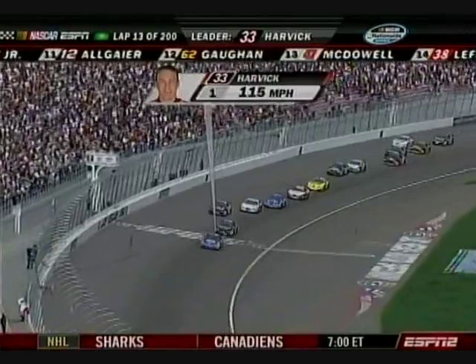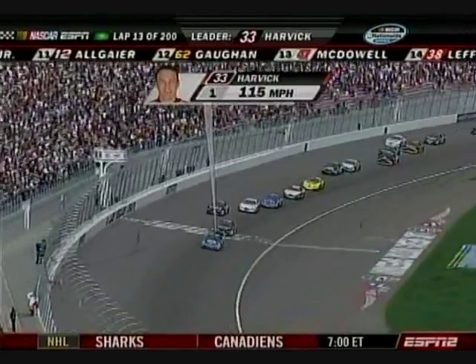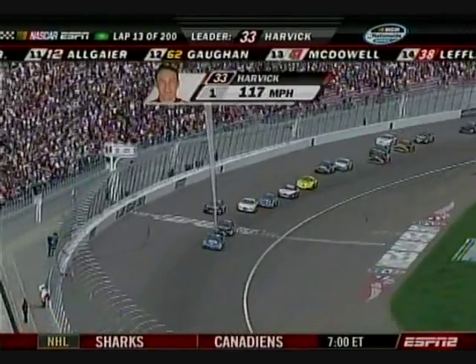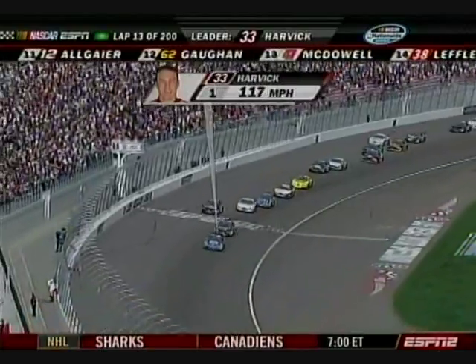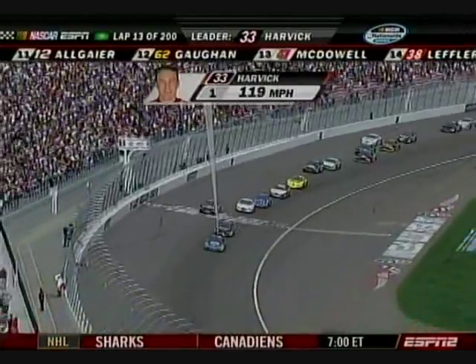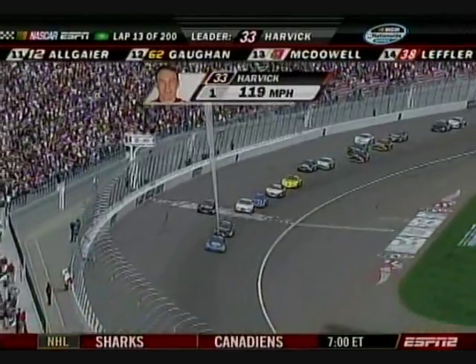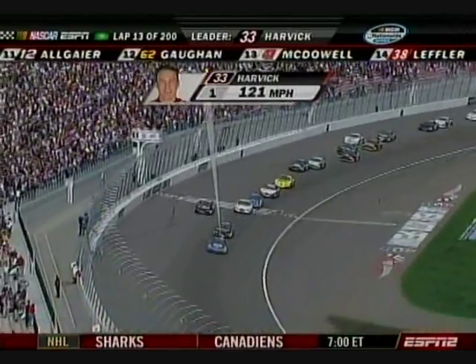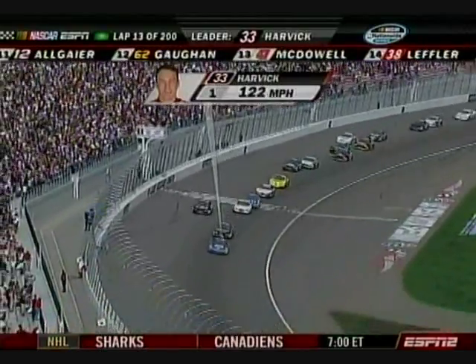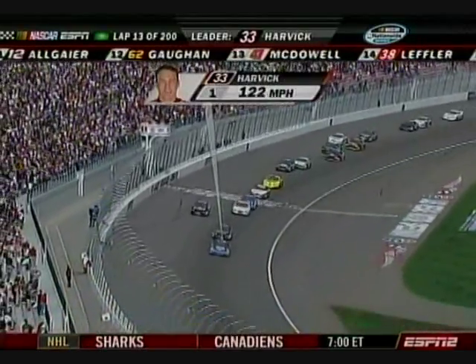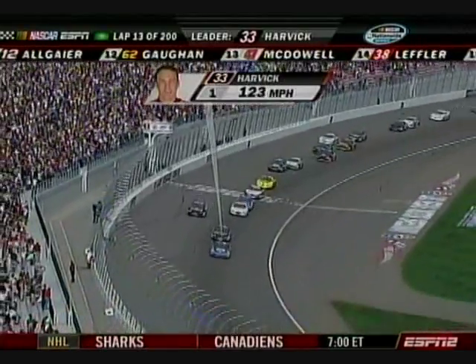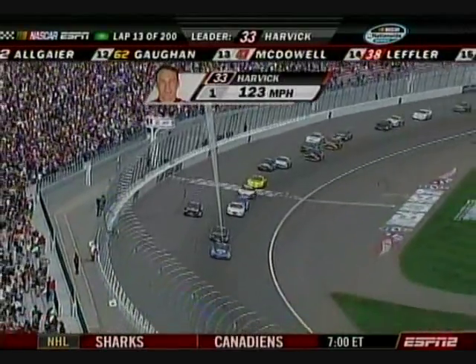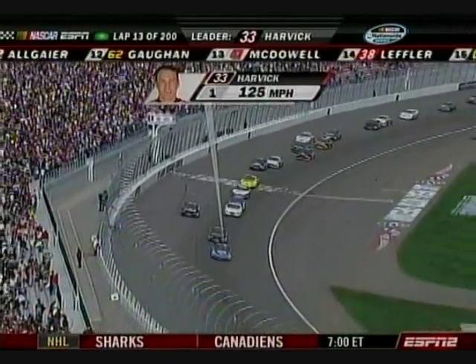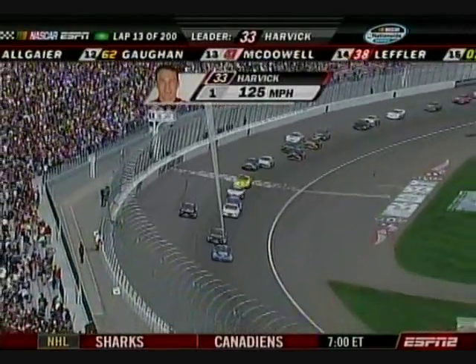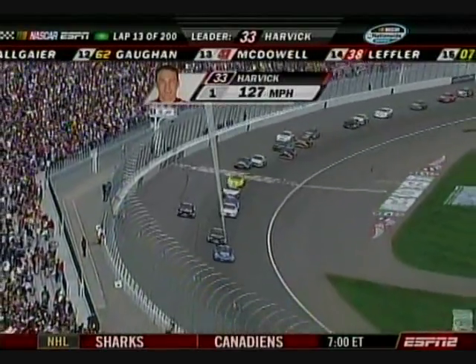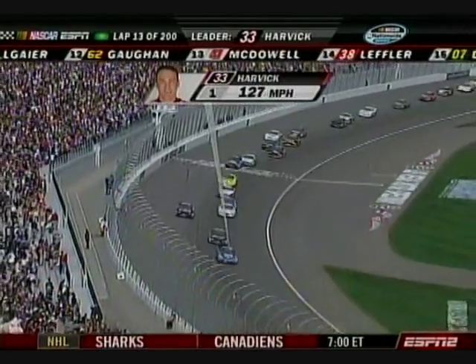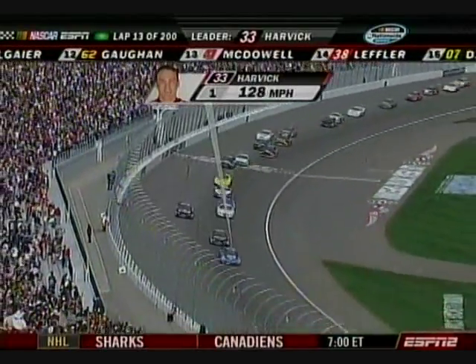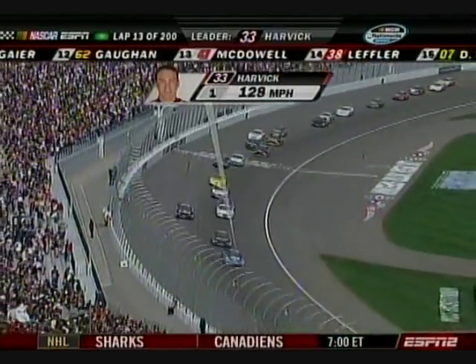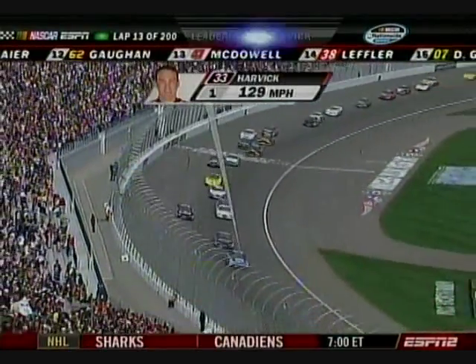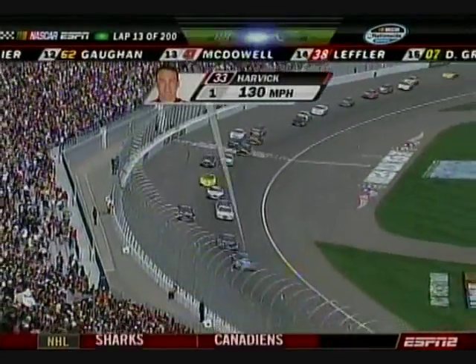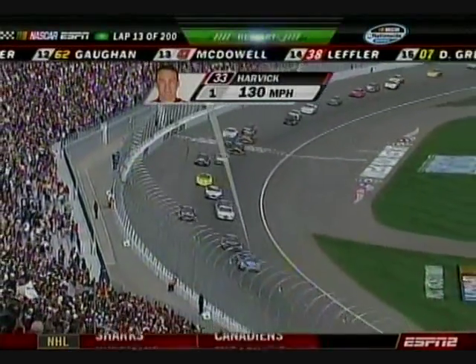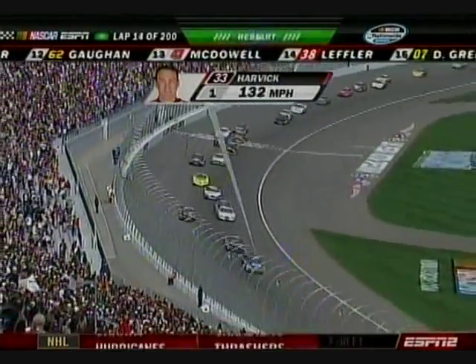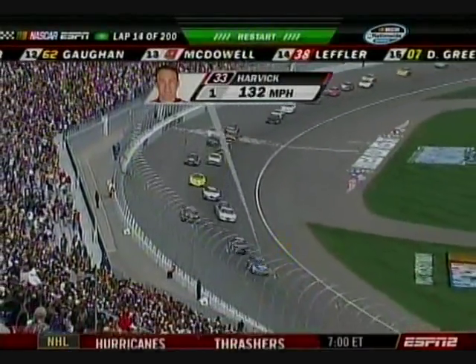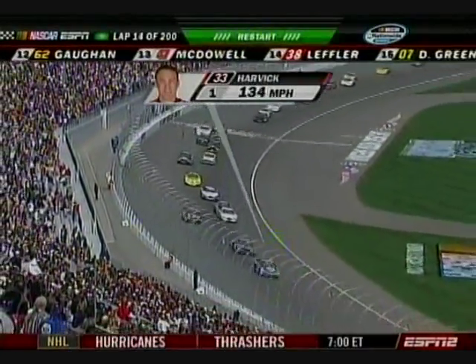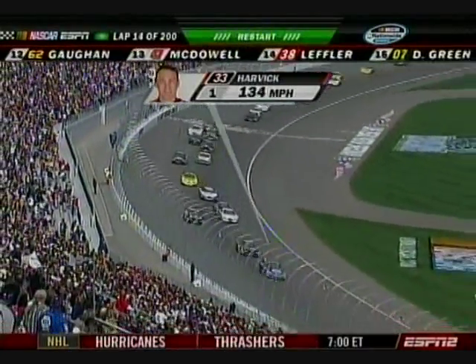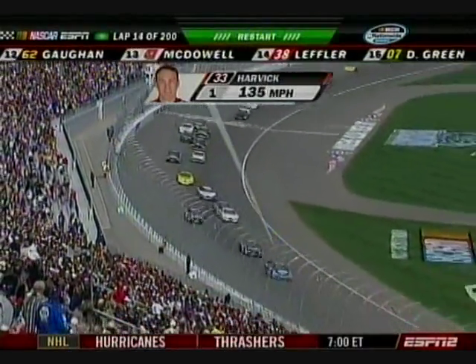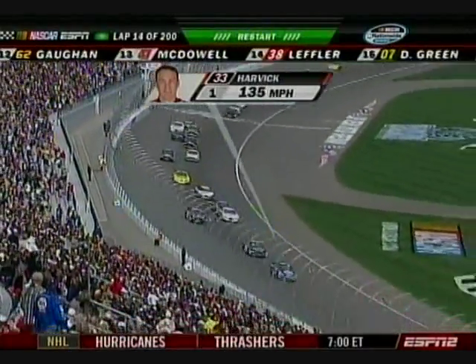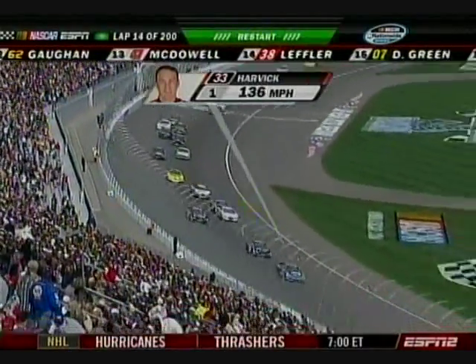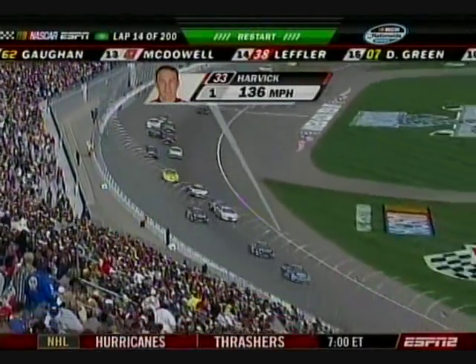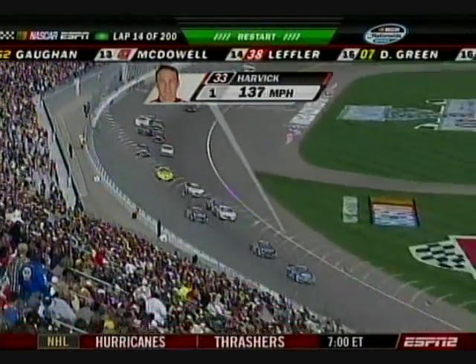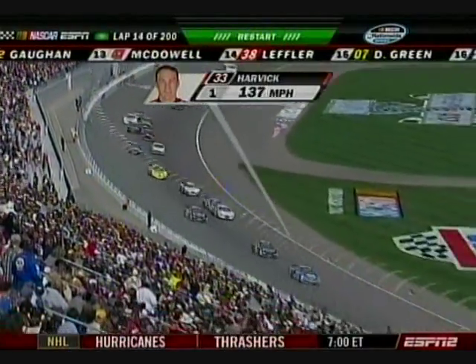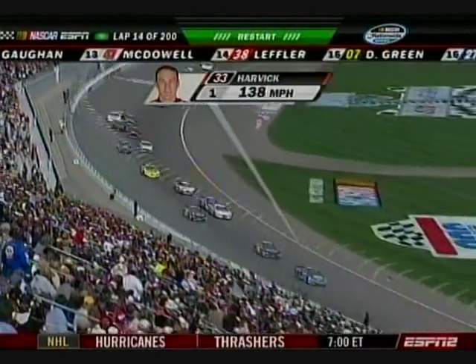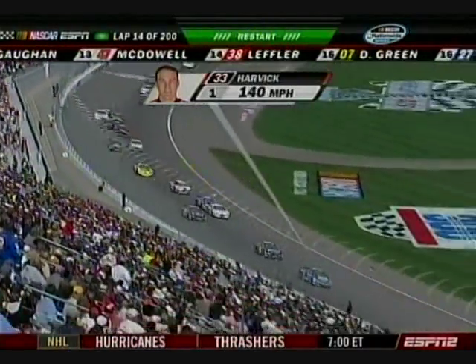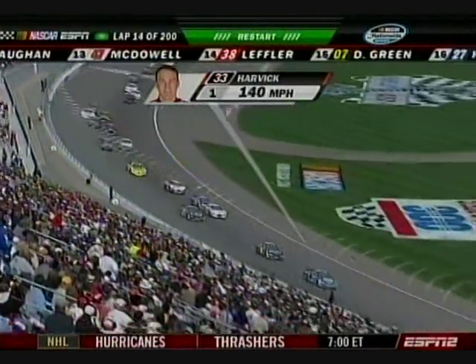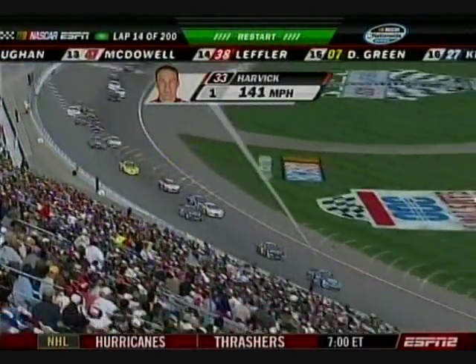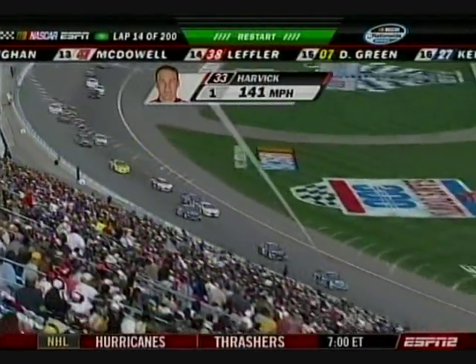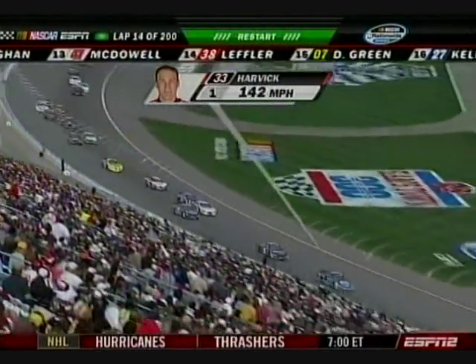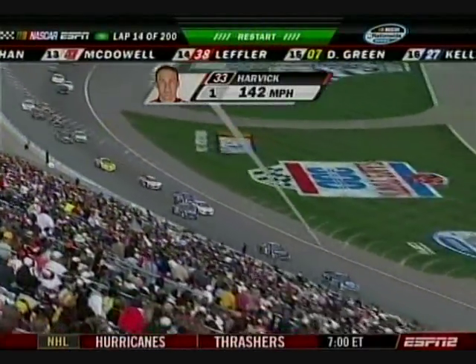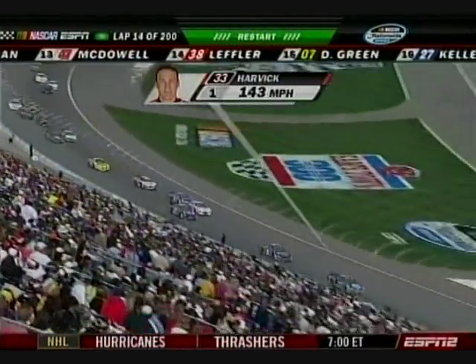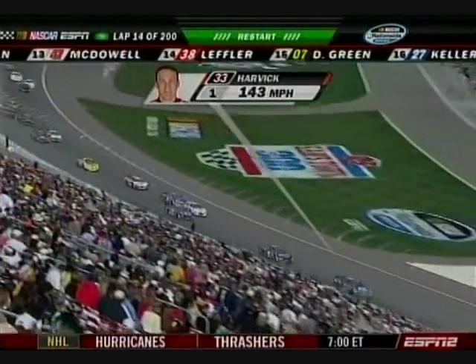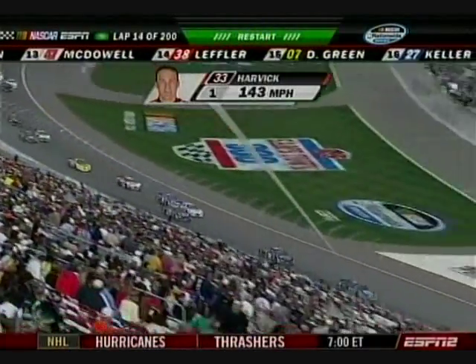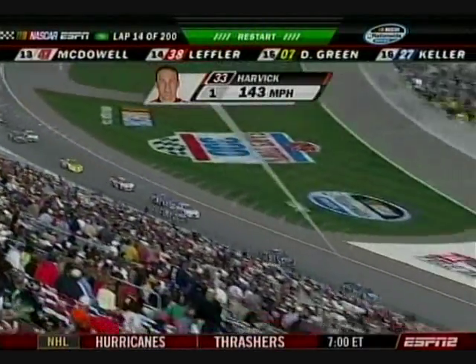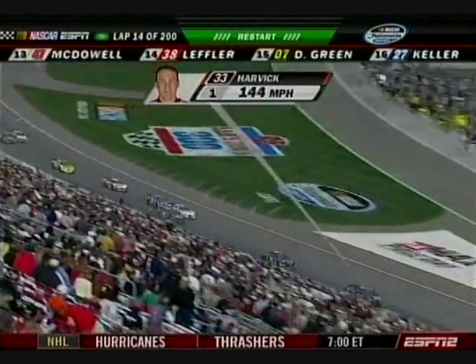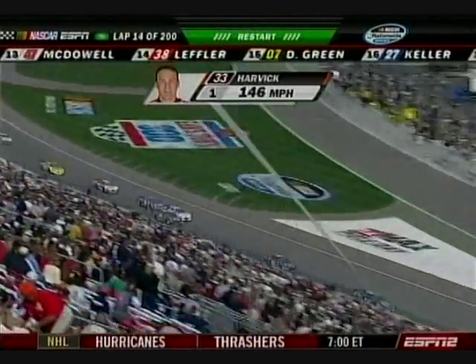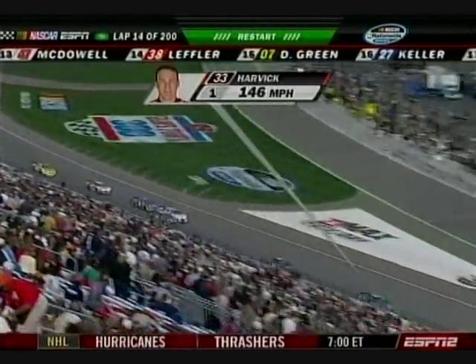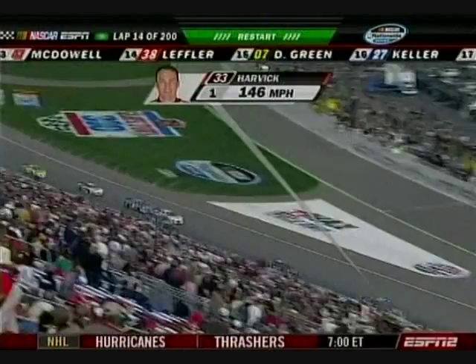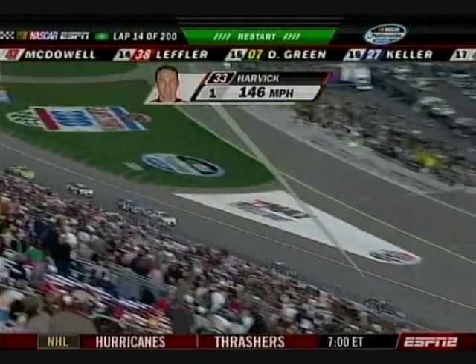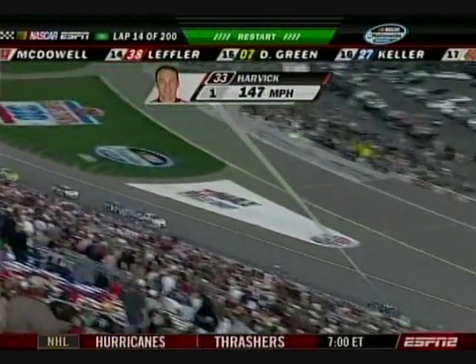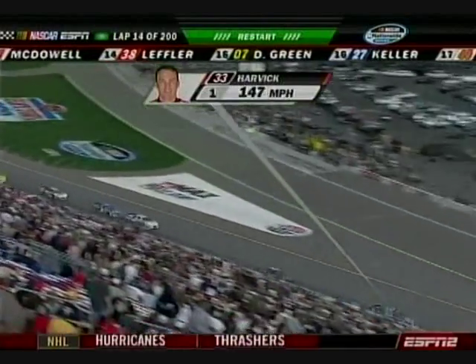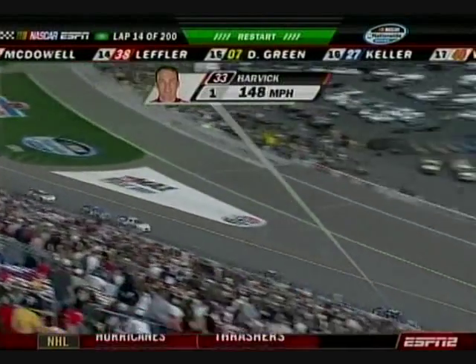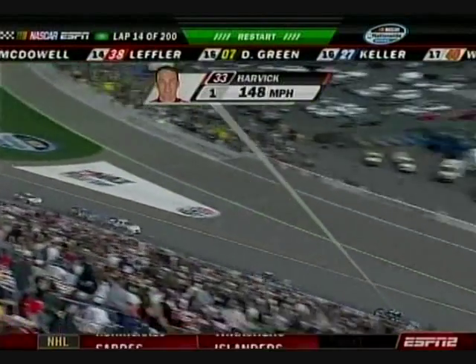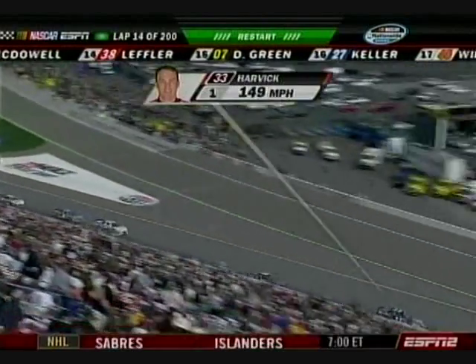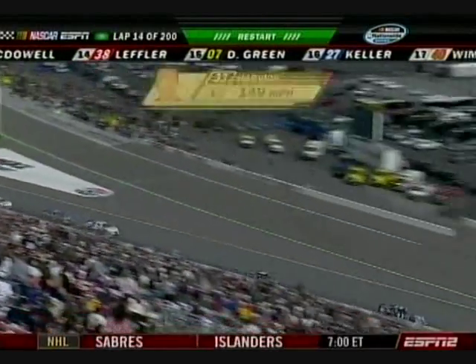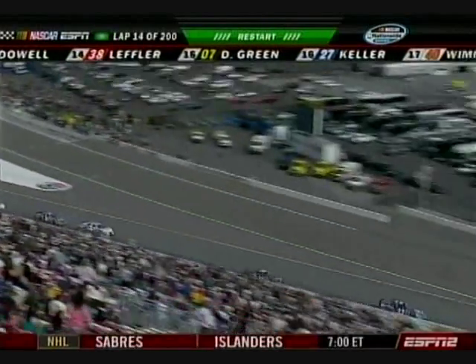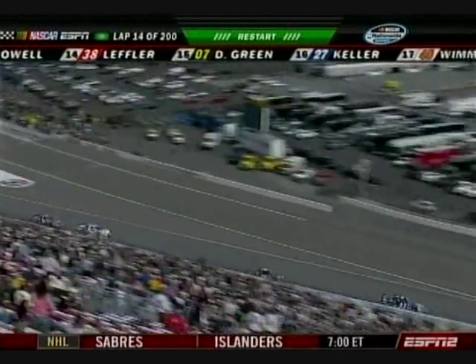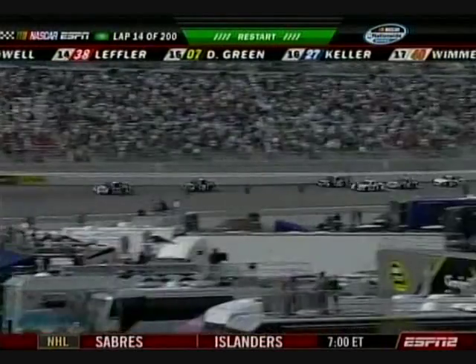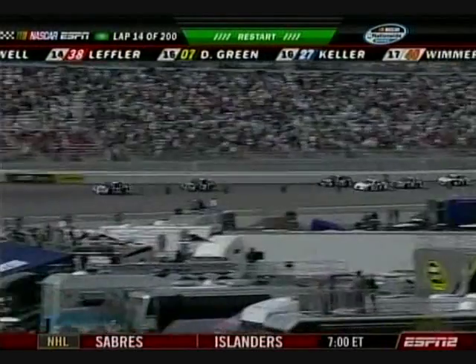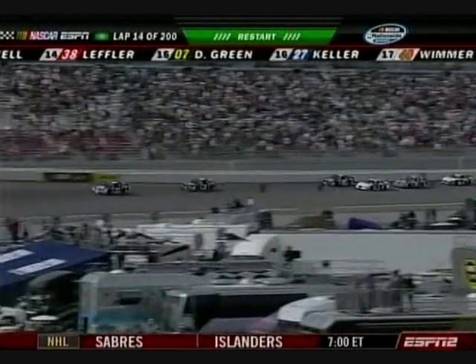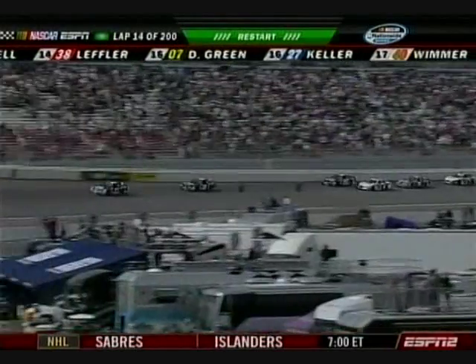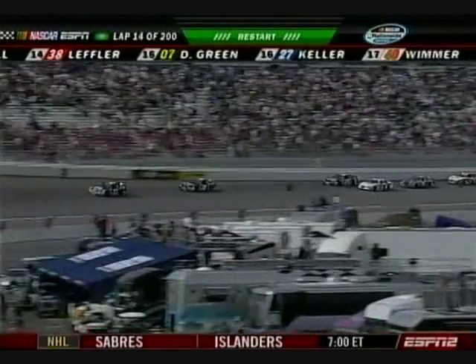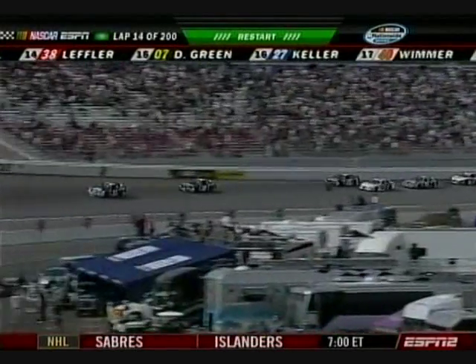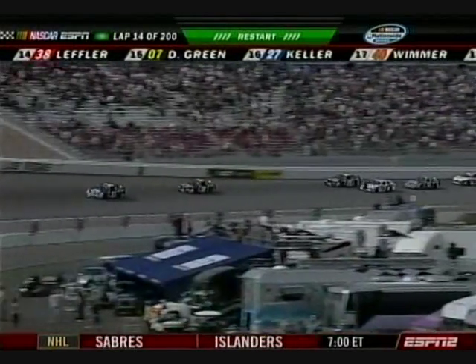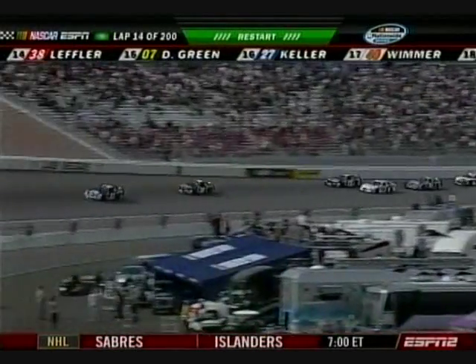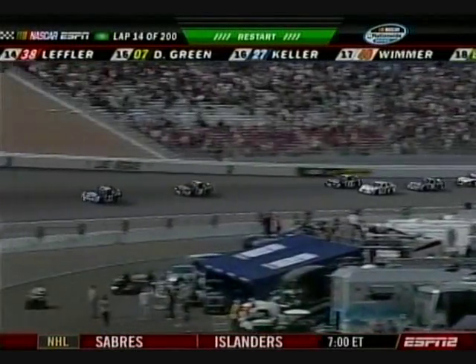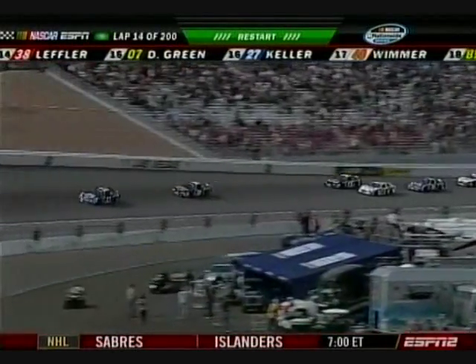Green flag. Kevin Harvick will lead him down. Kyle Busch, Scott Speed, Carl Edwards, and Biffle — the top five.